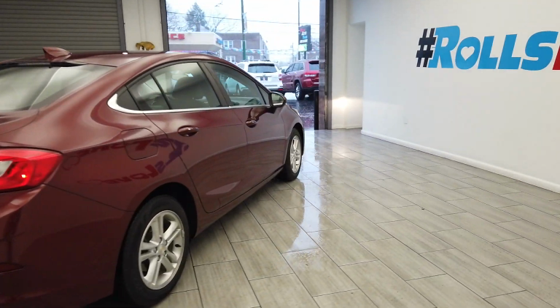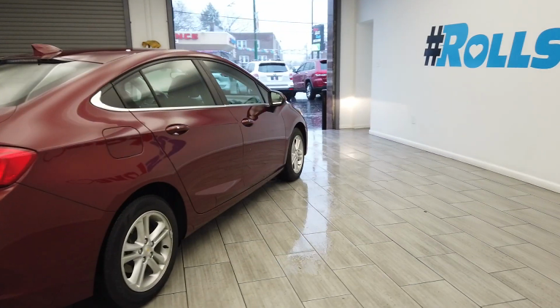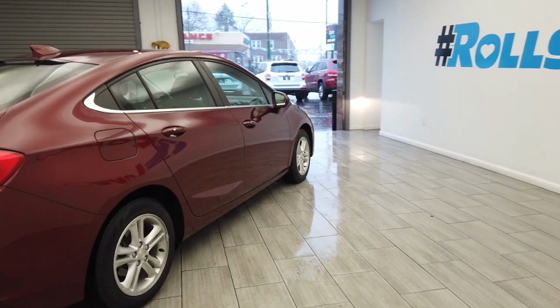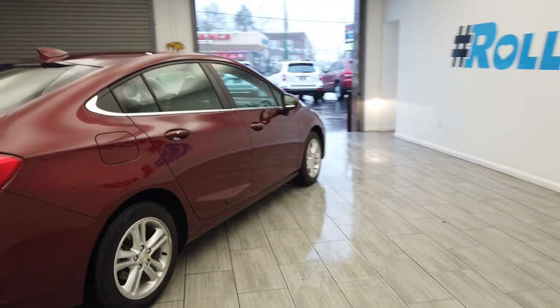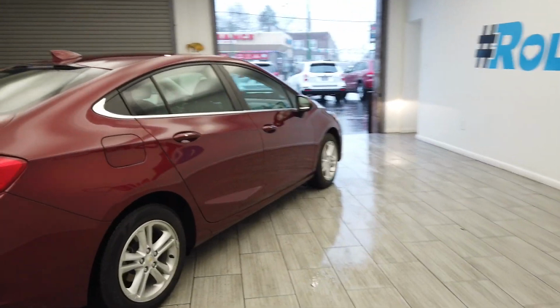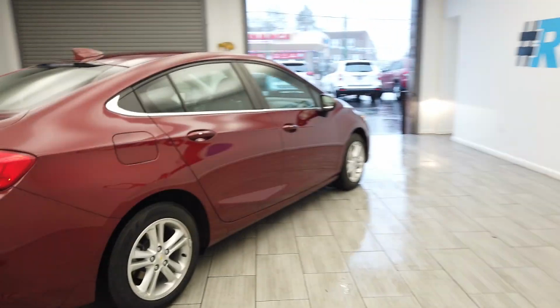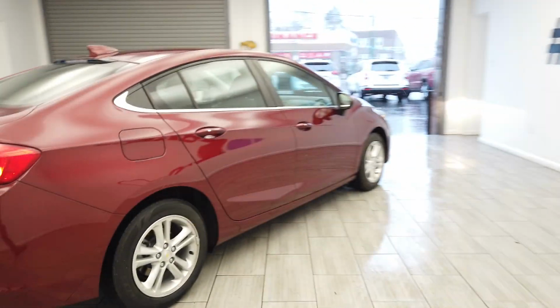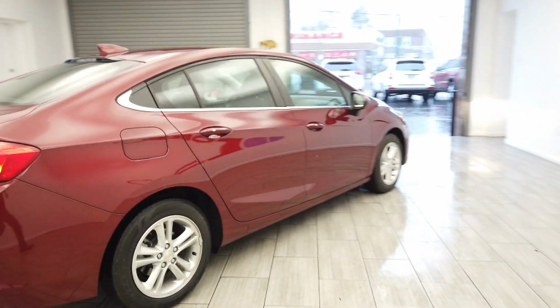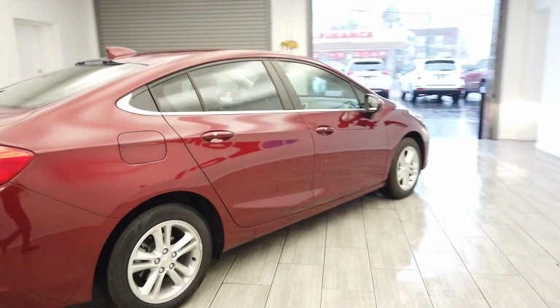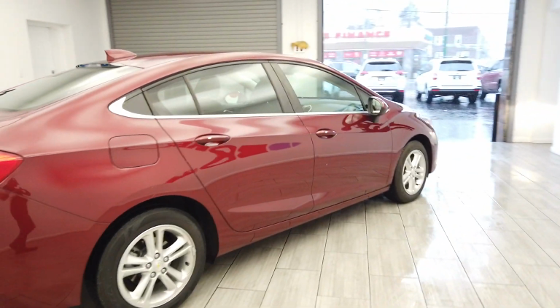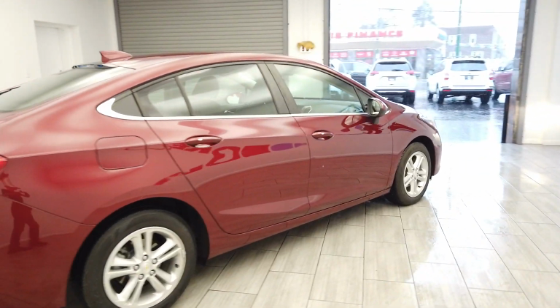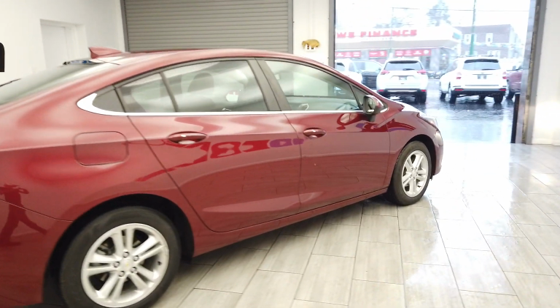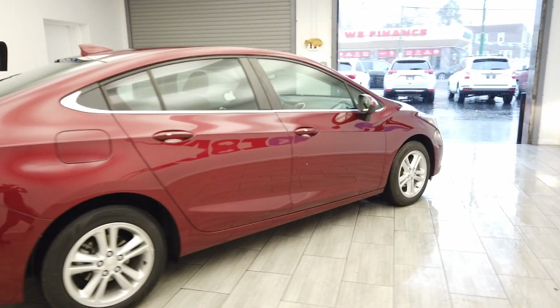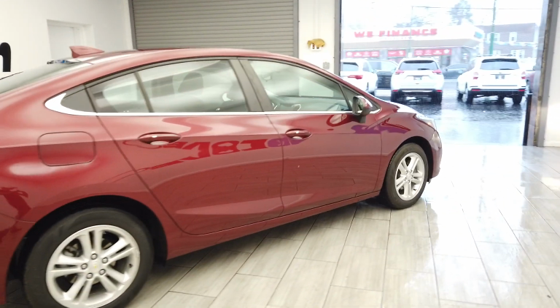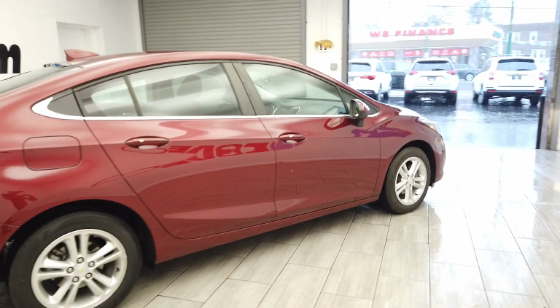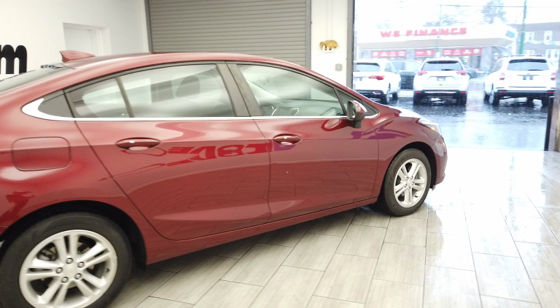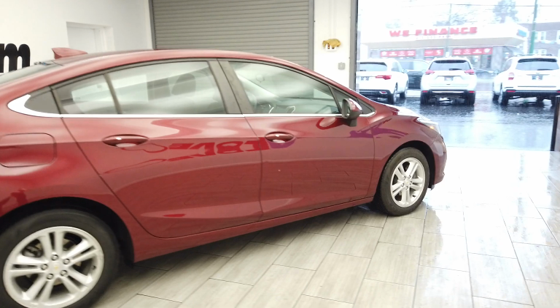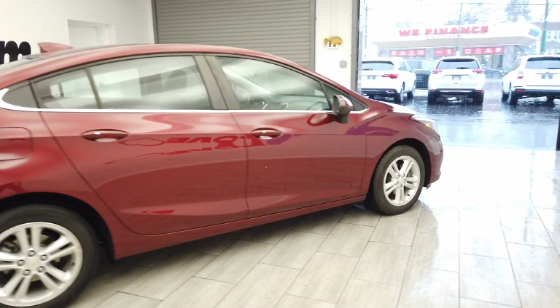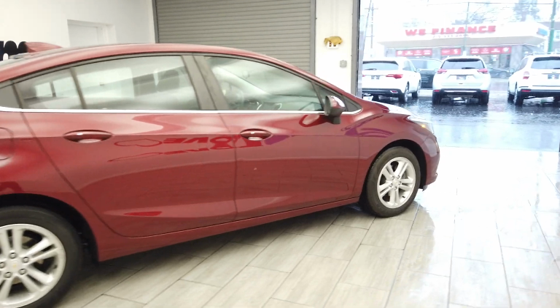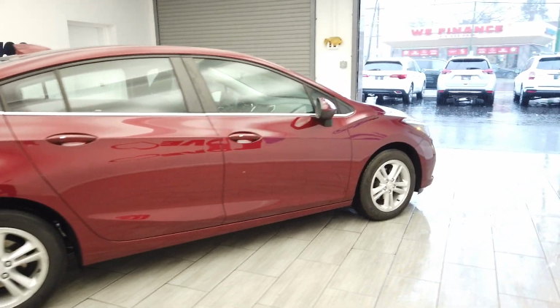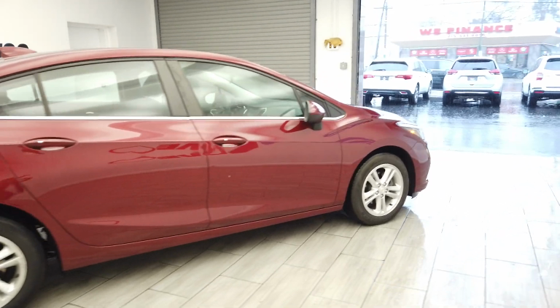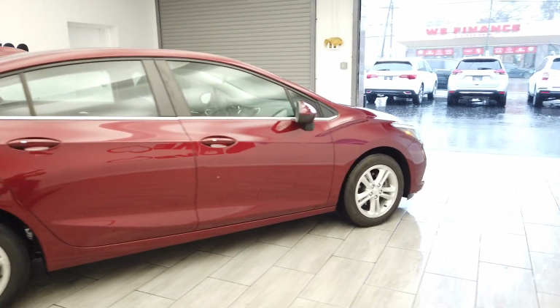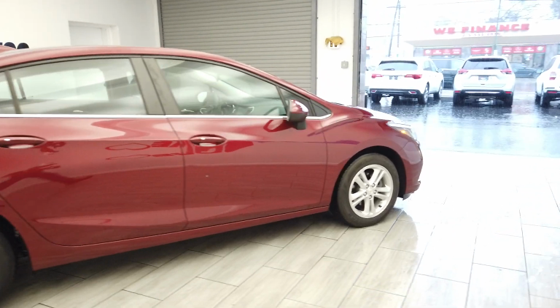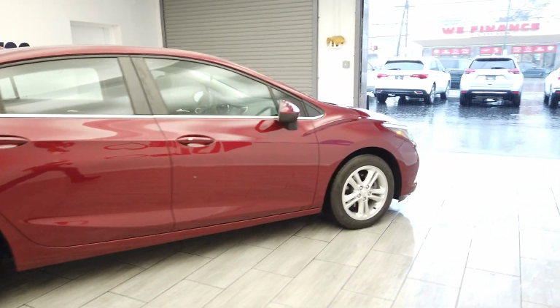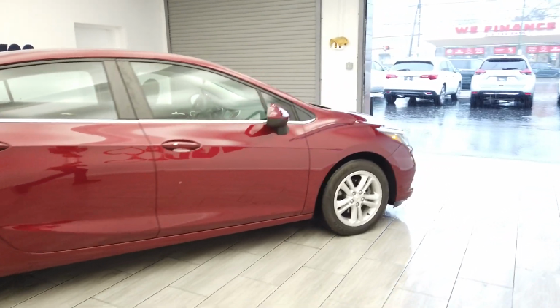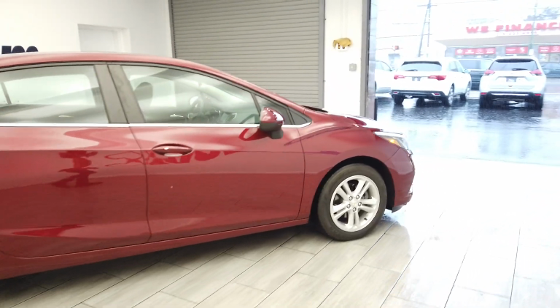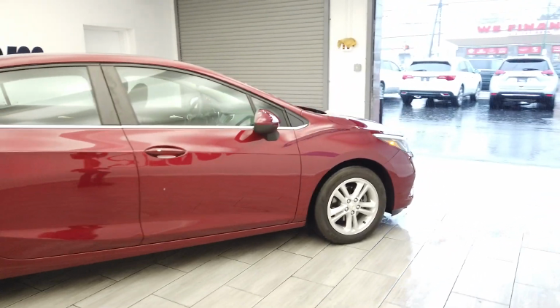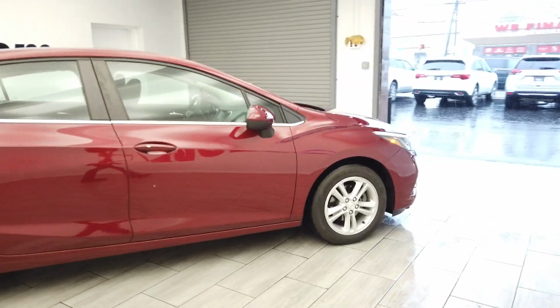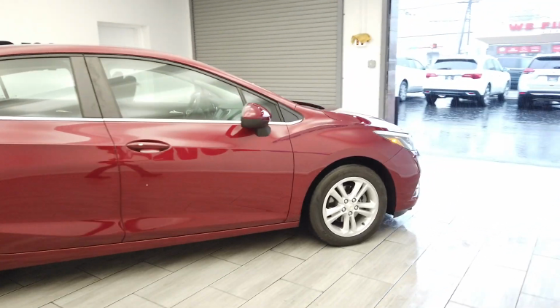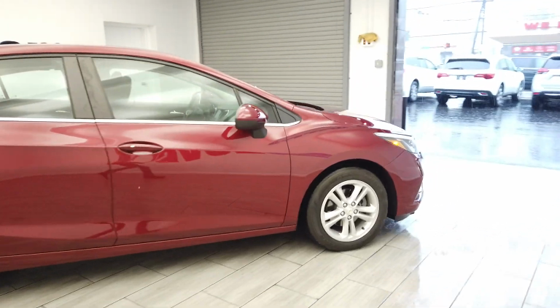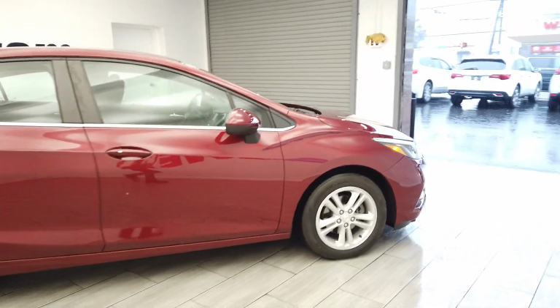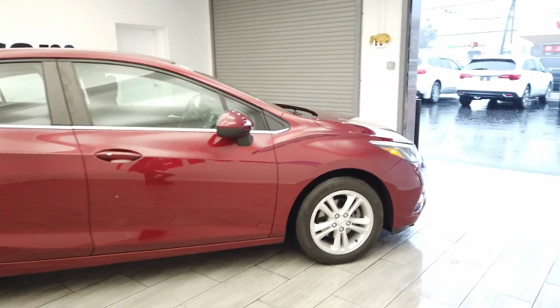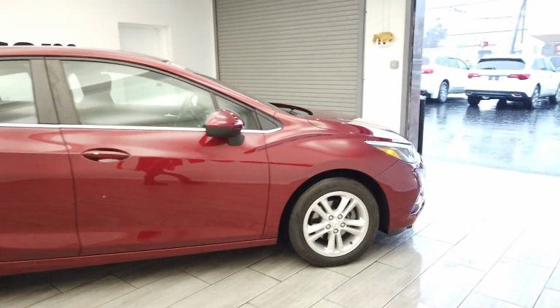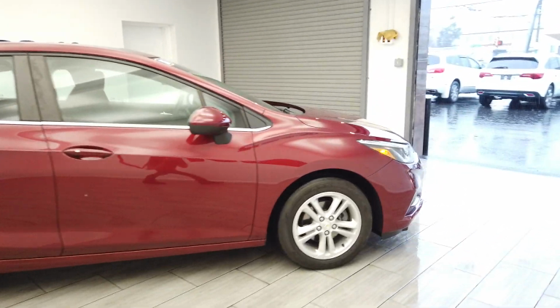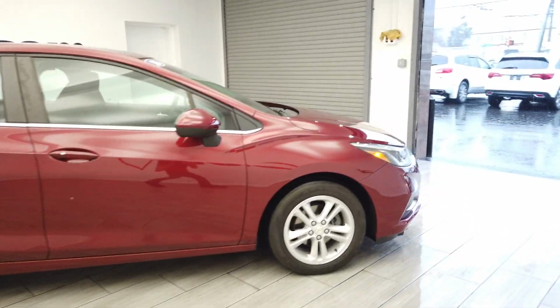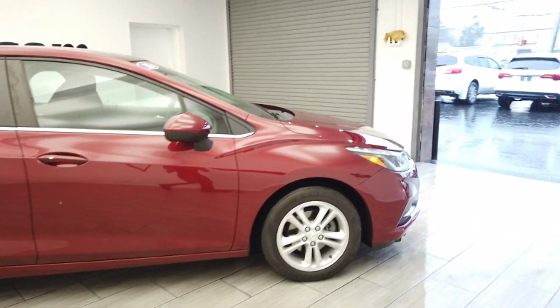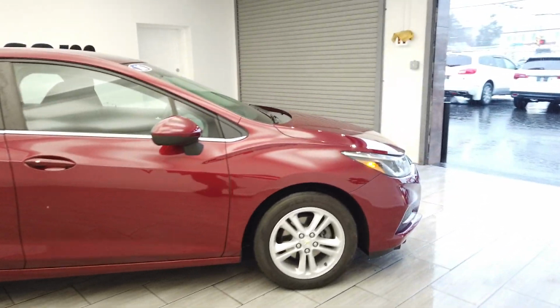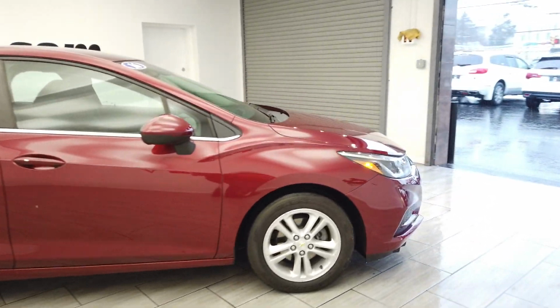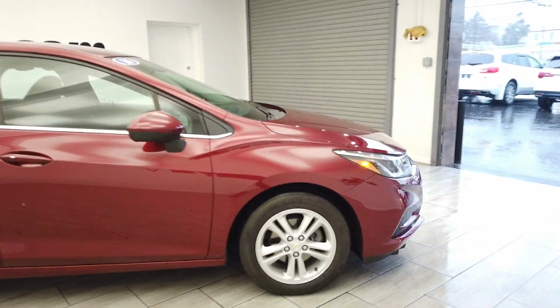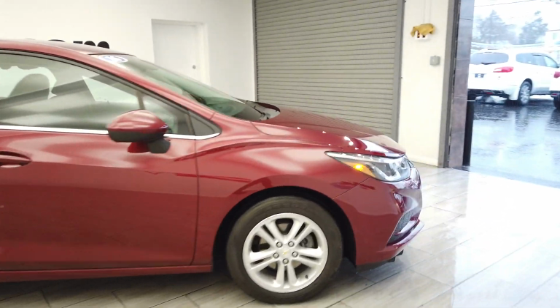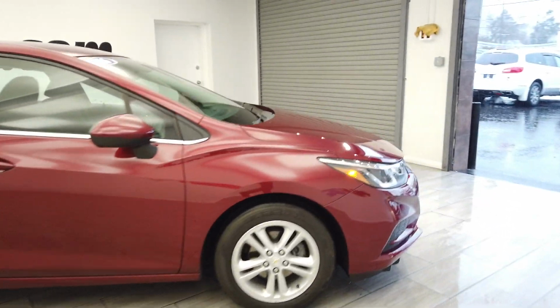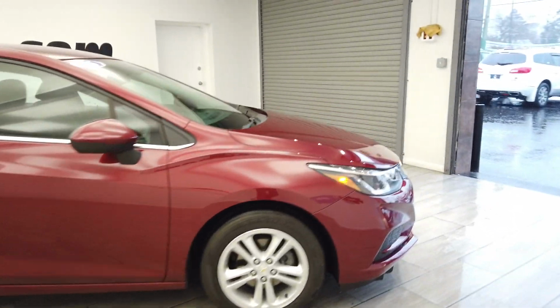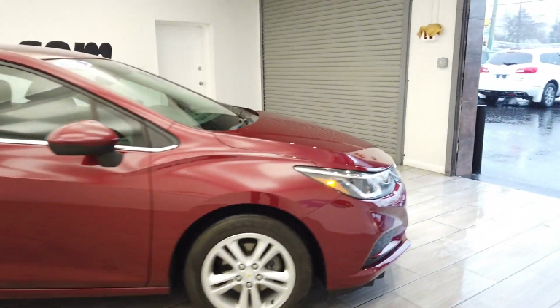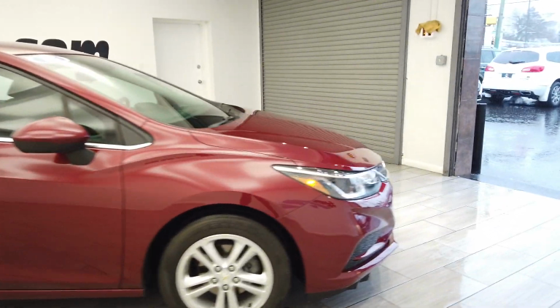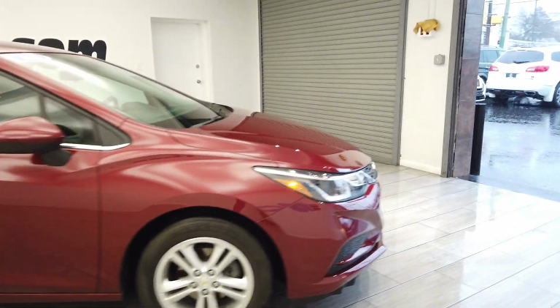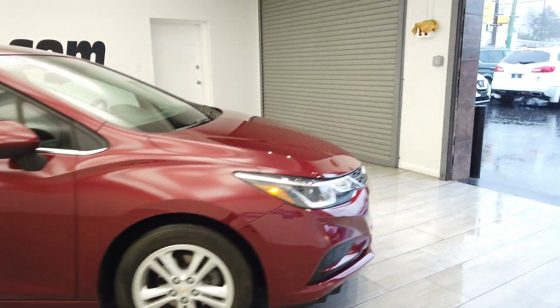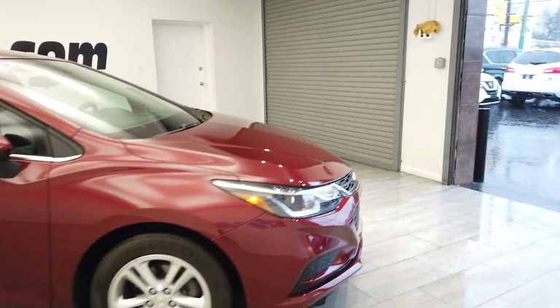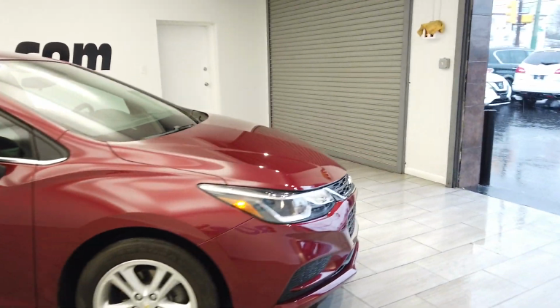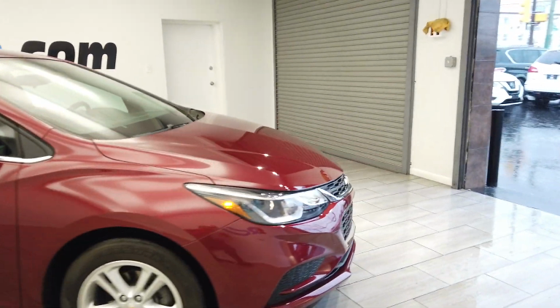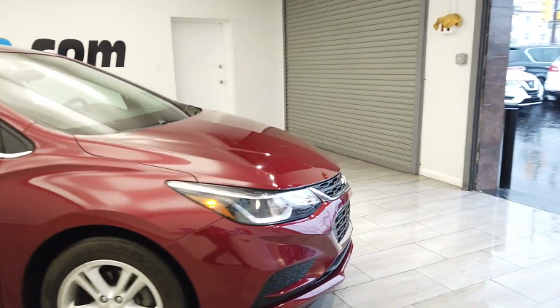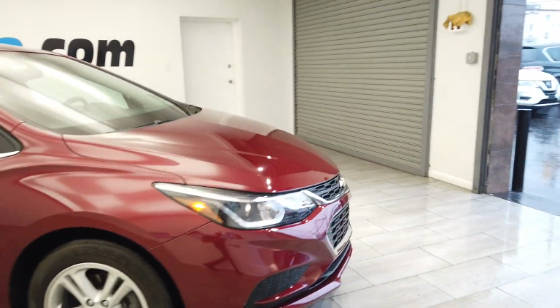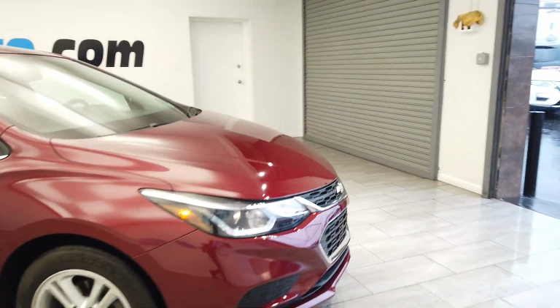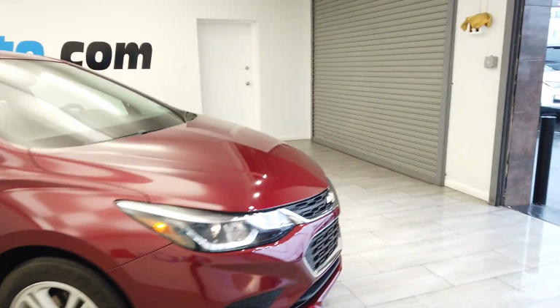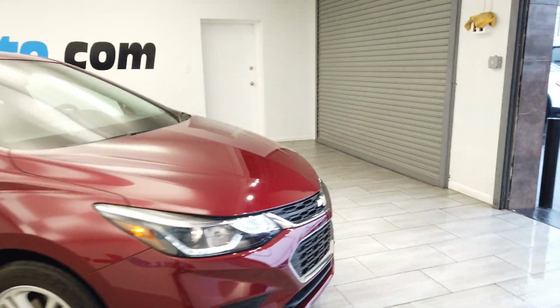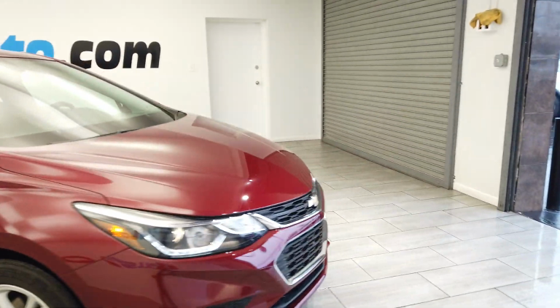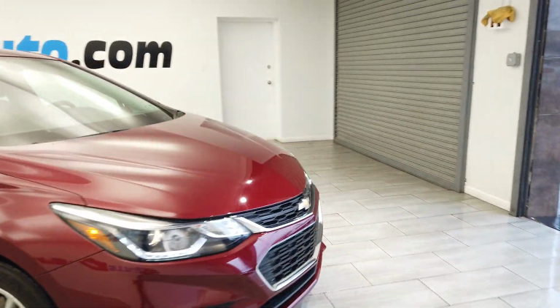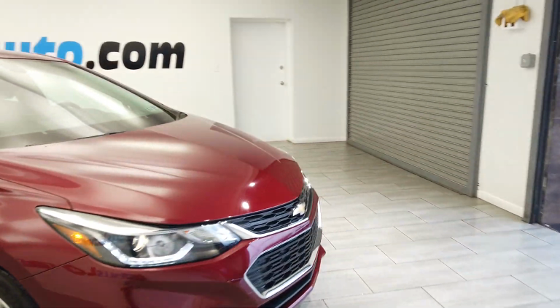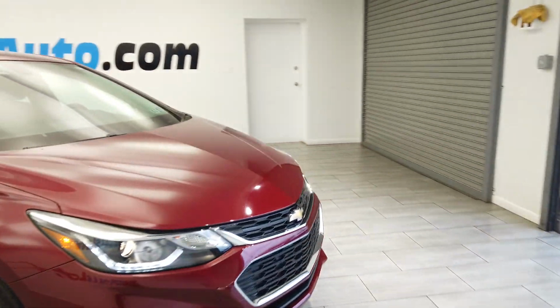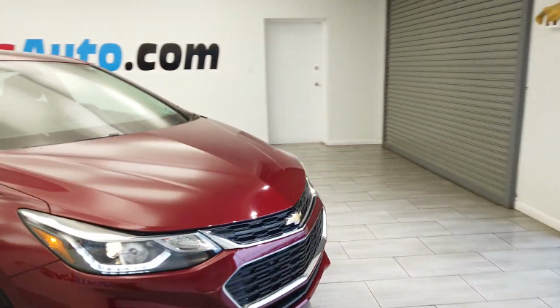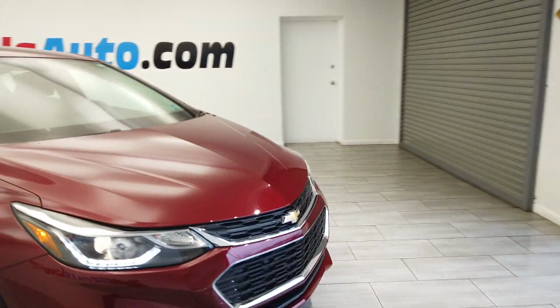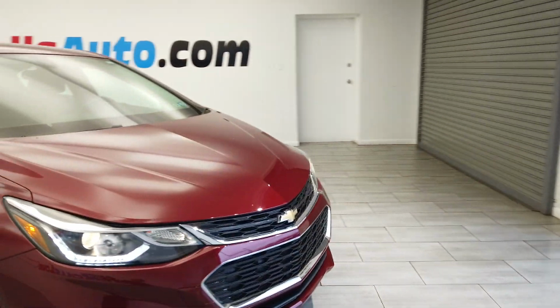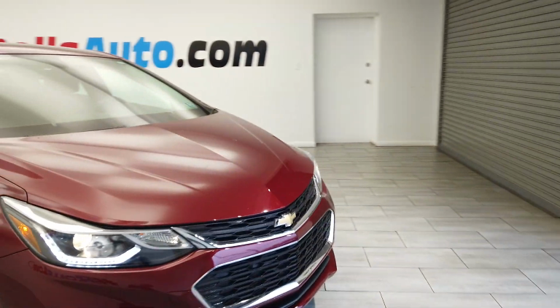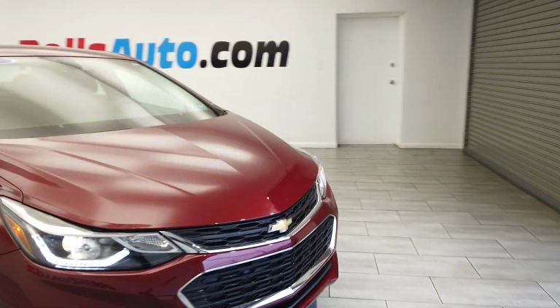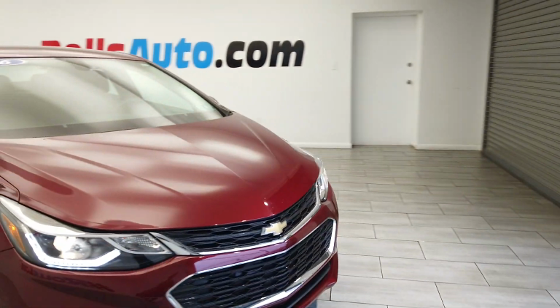You can see the factory tint, keyless entry, and LED headlights.